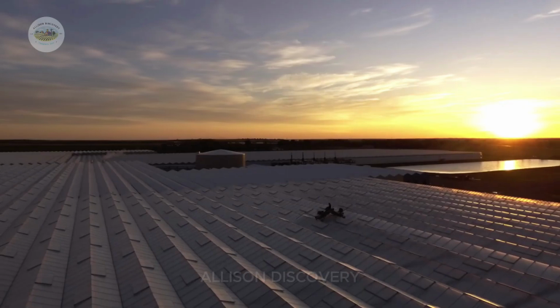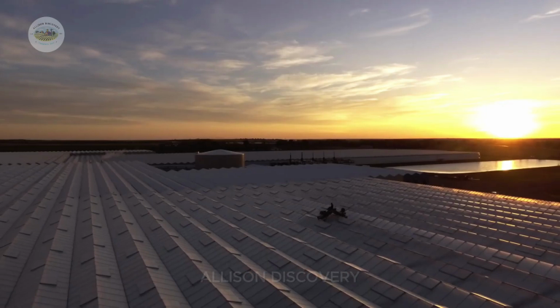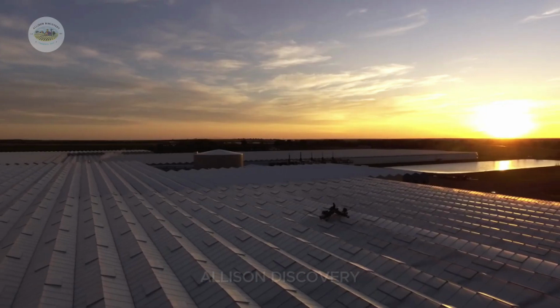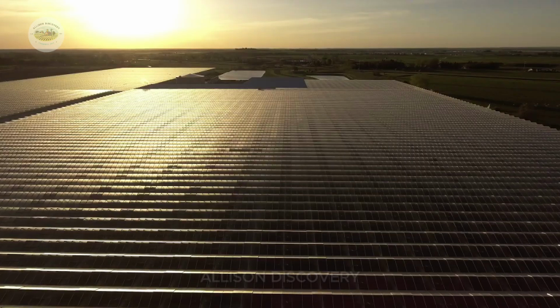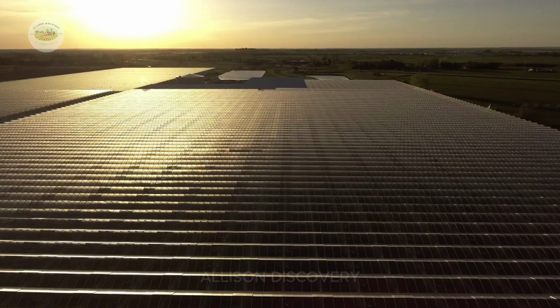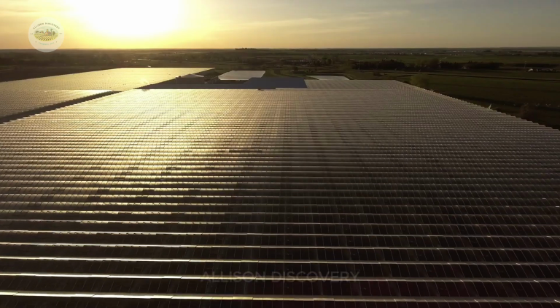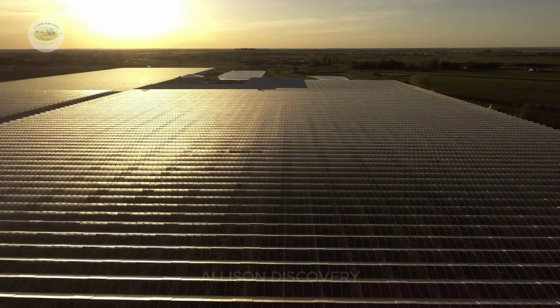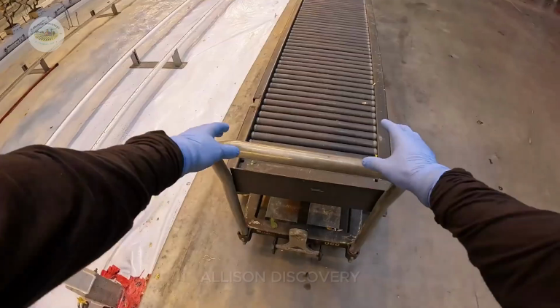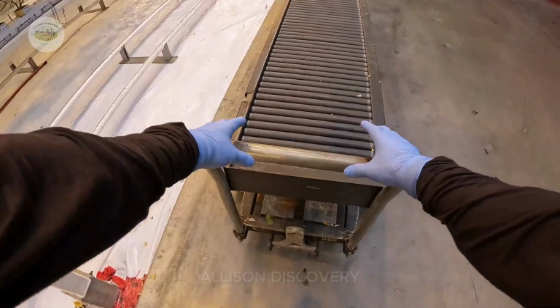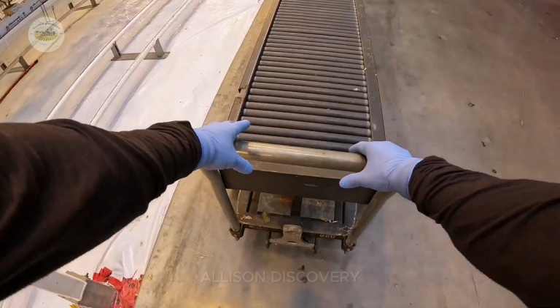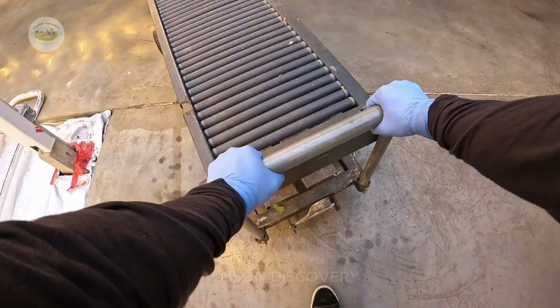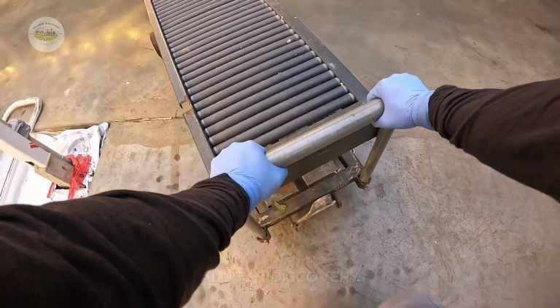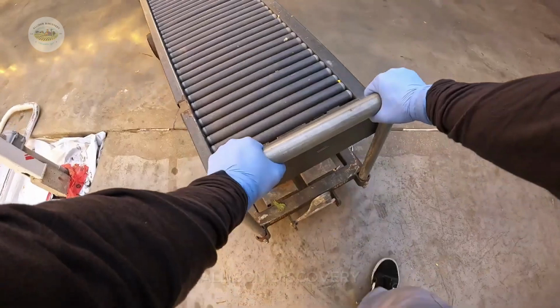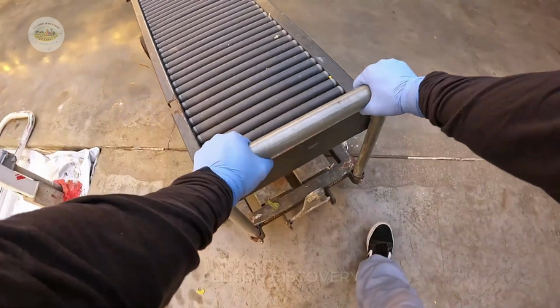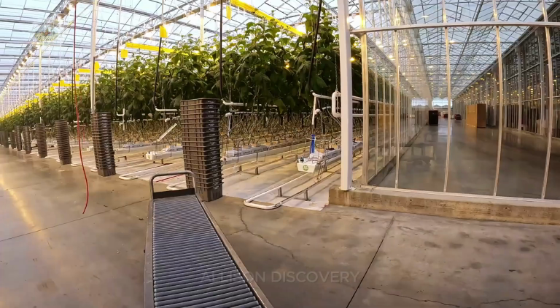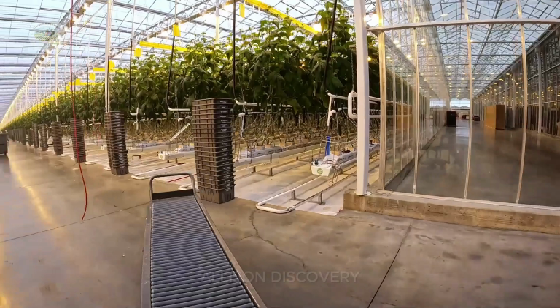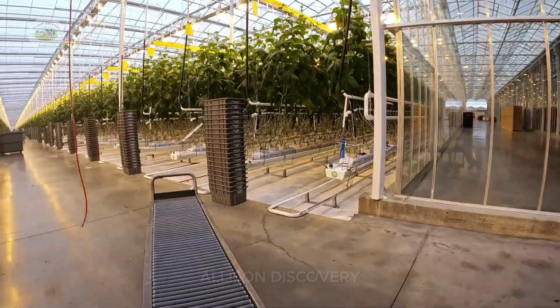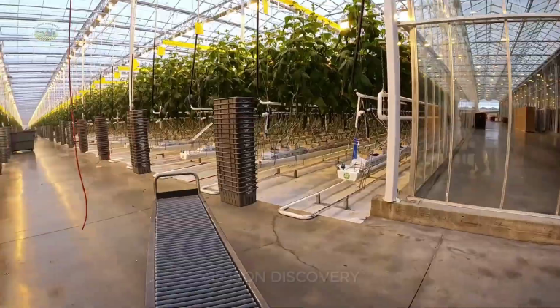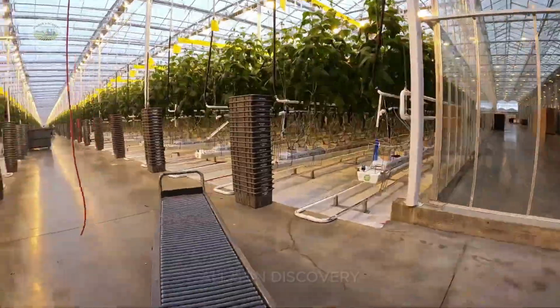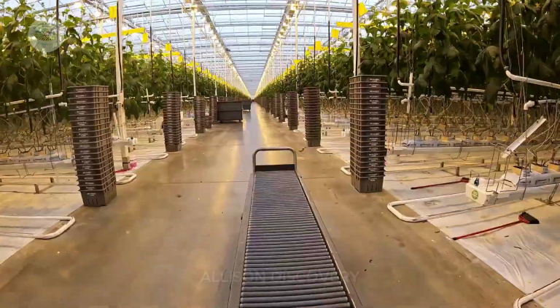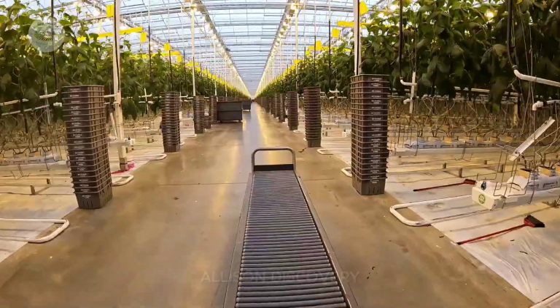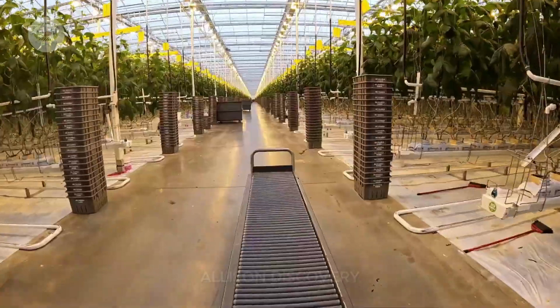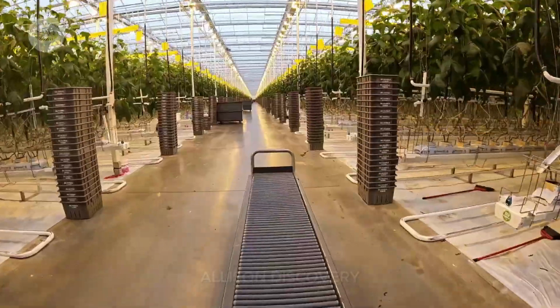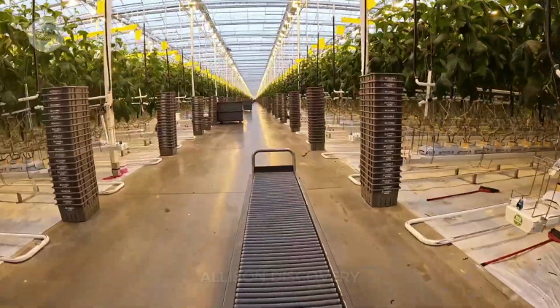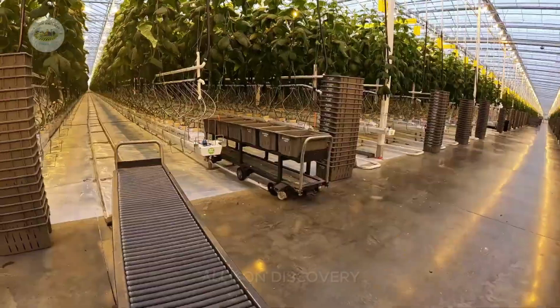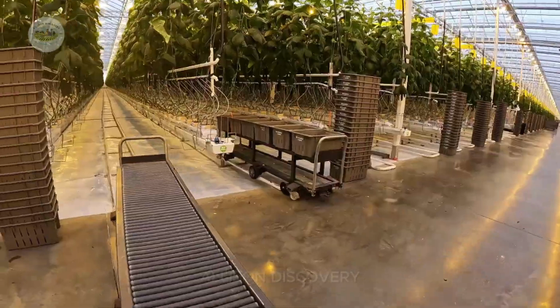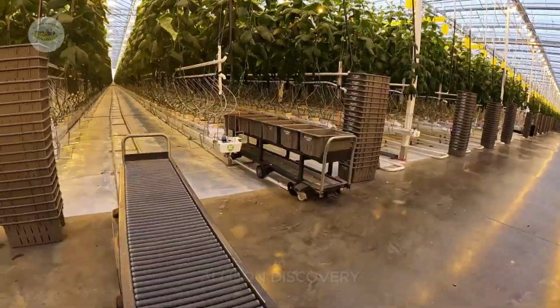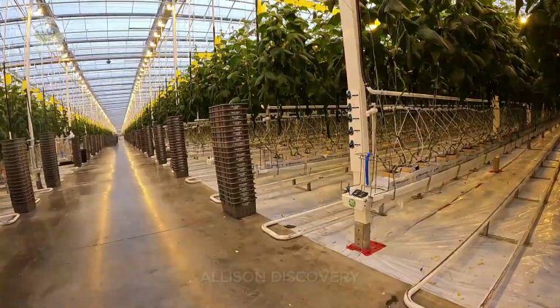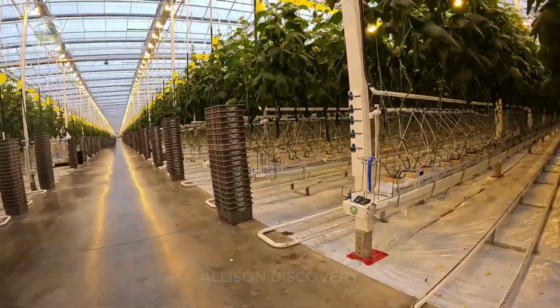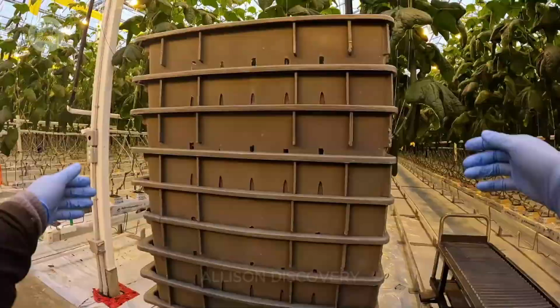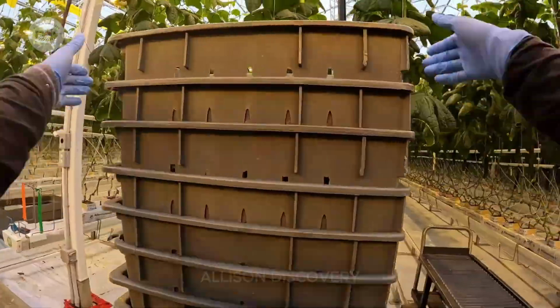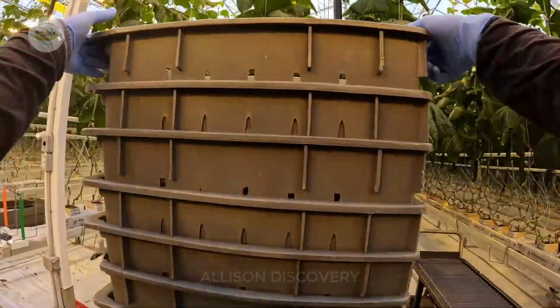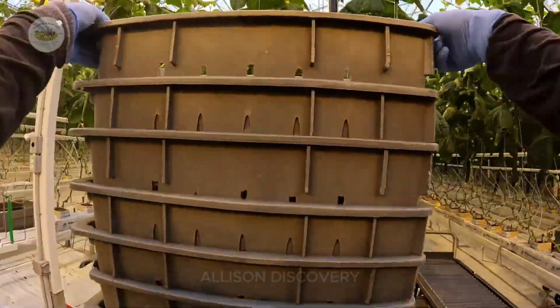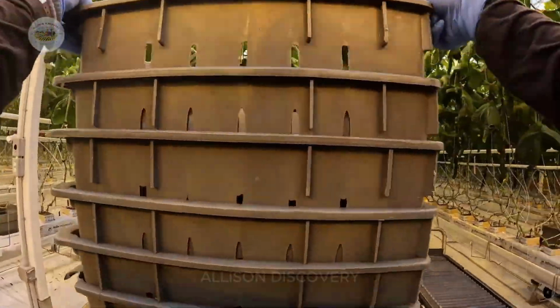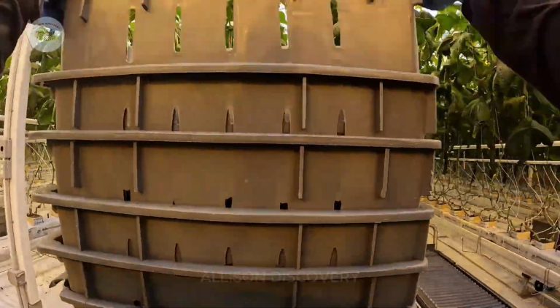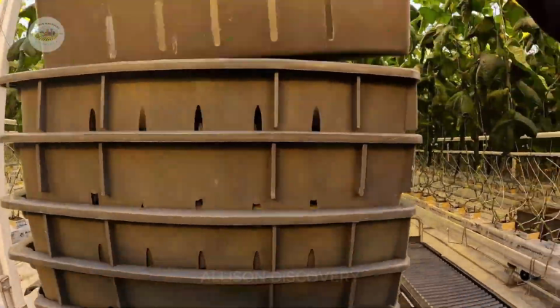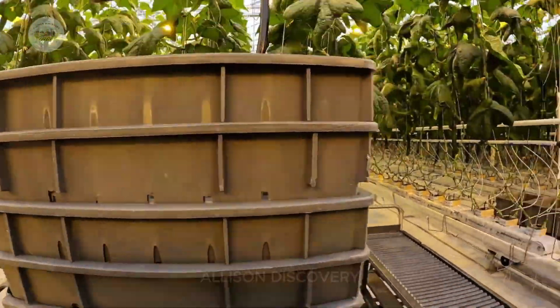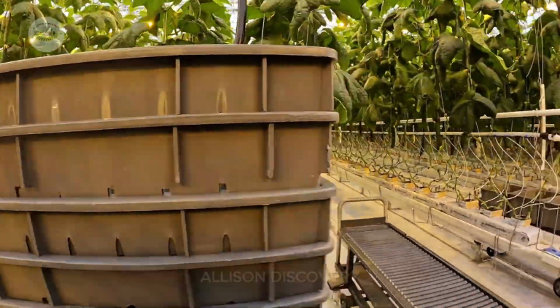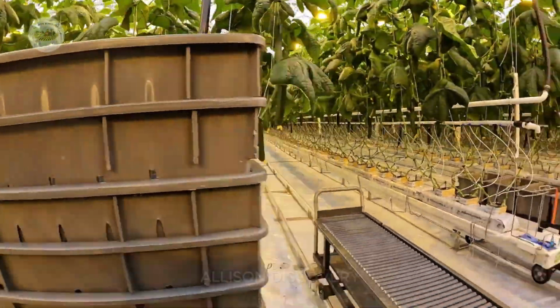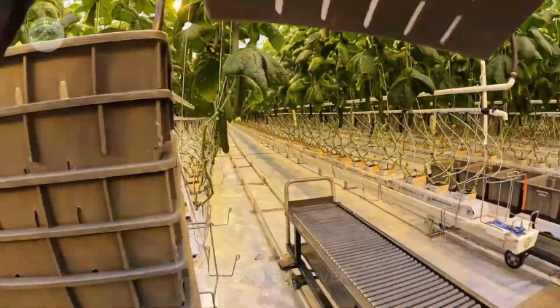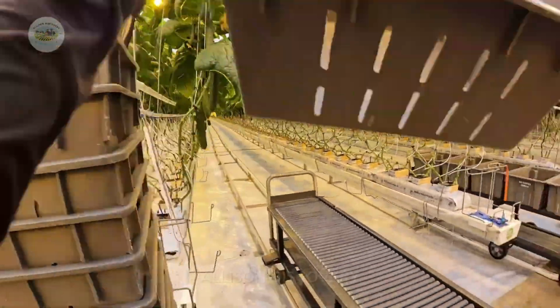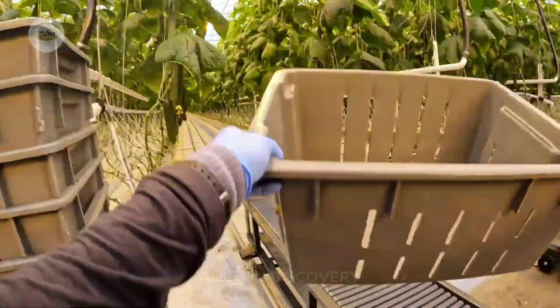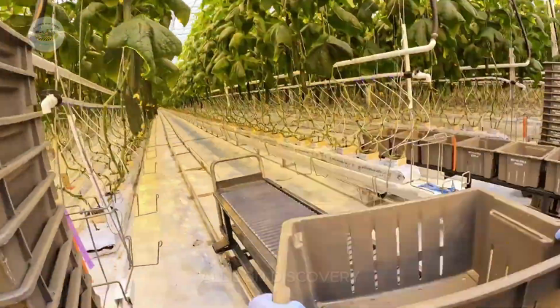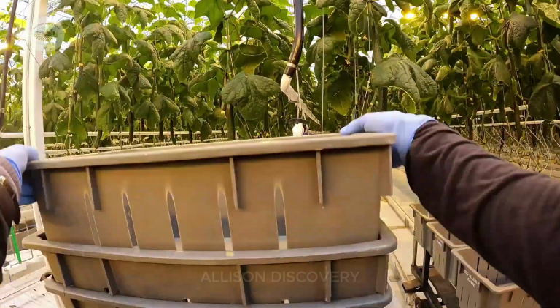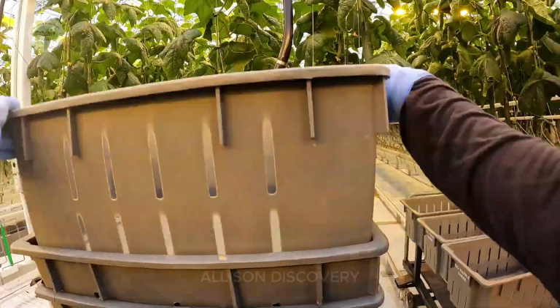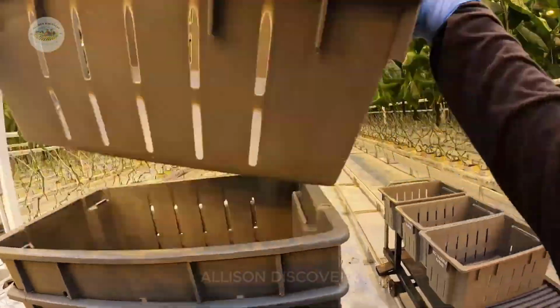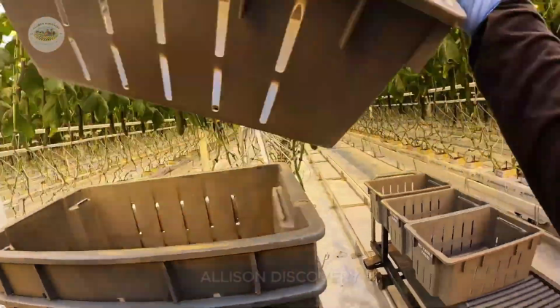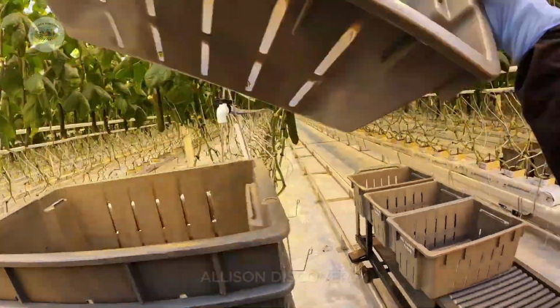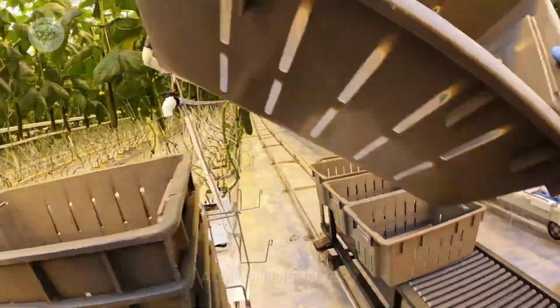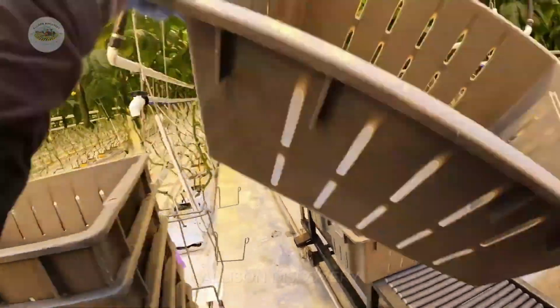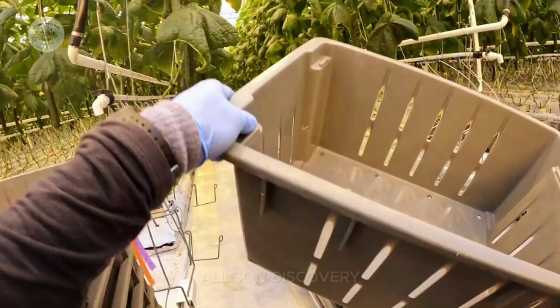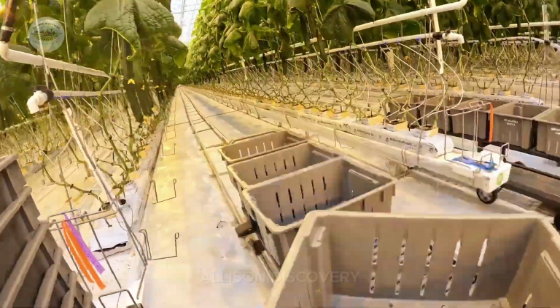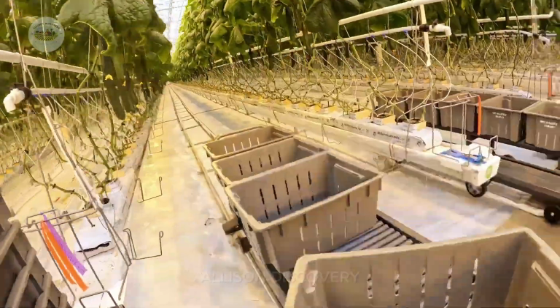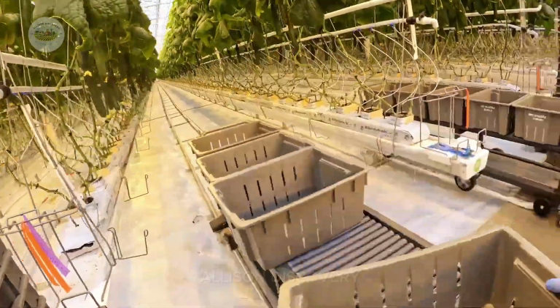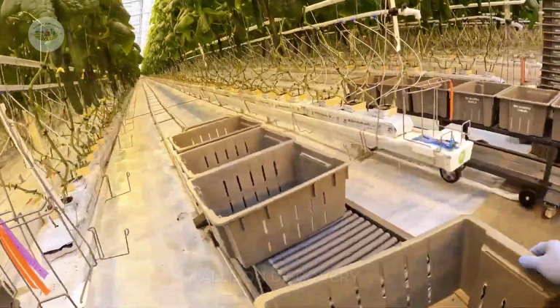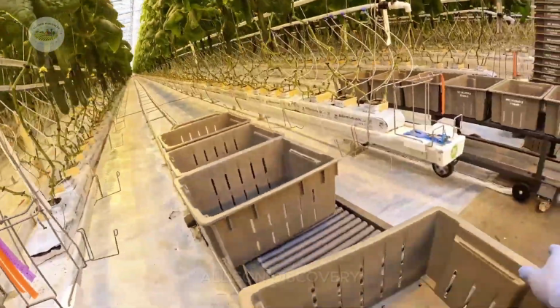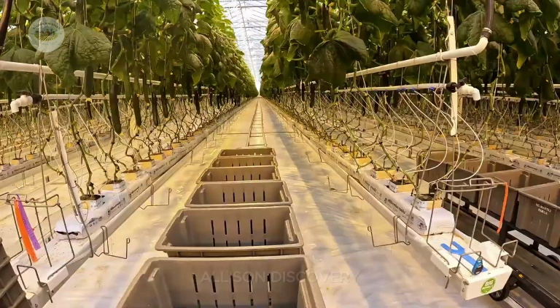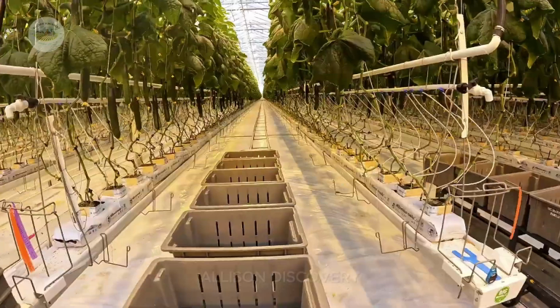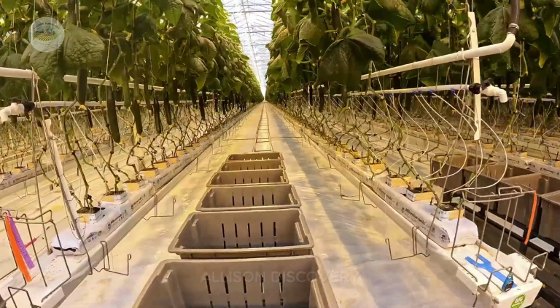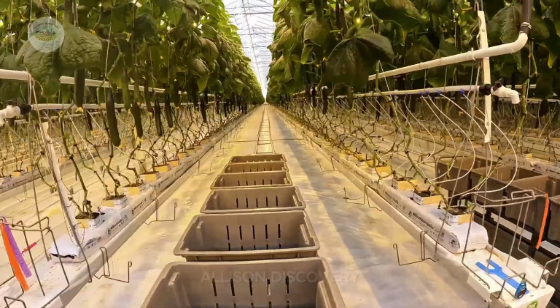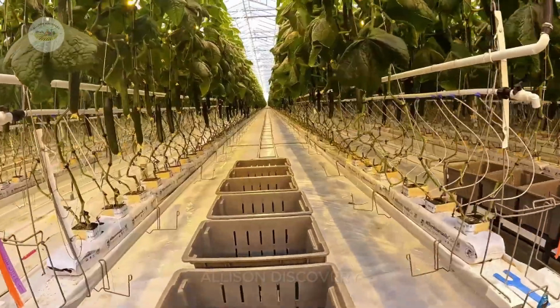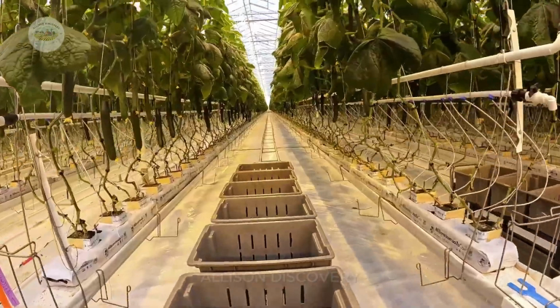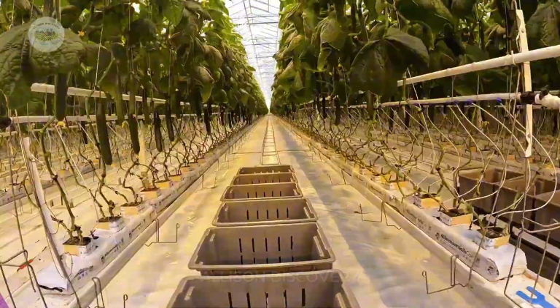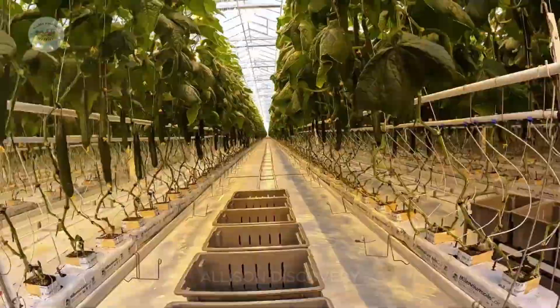In greenhouses, the harvest is done with care and precision, ensuring that each cucumber is picked at its peak ripeness.